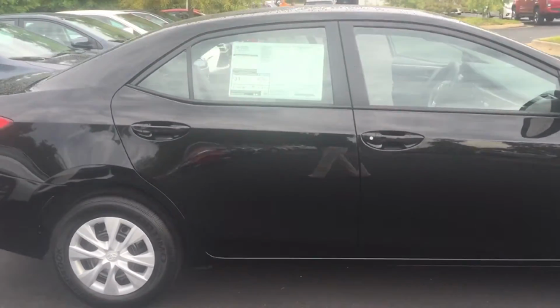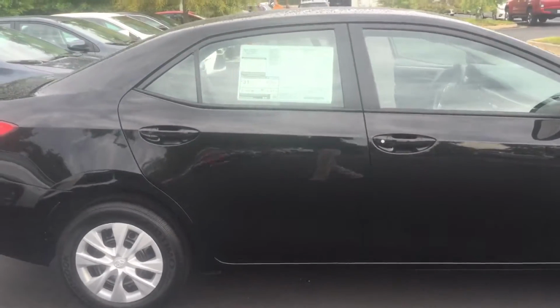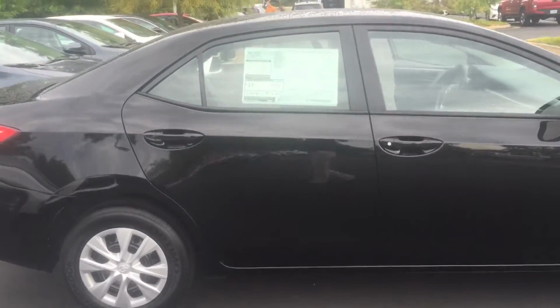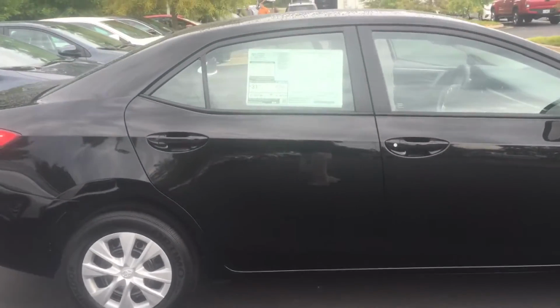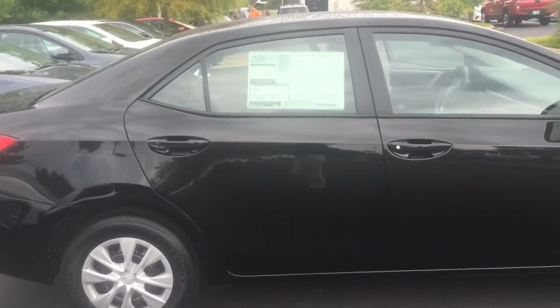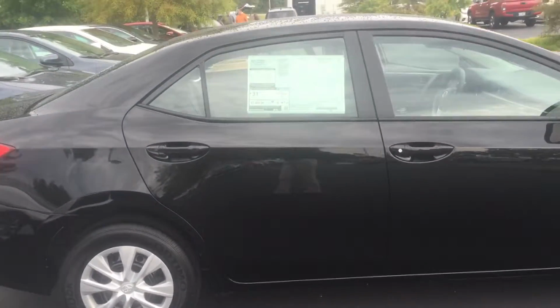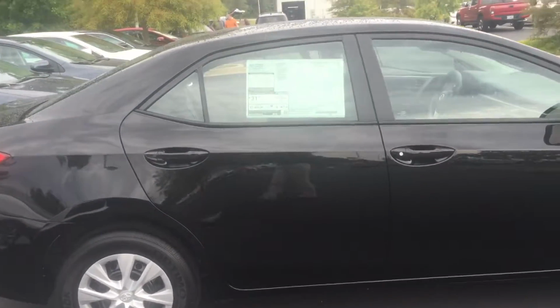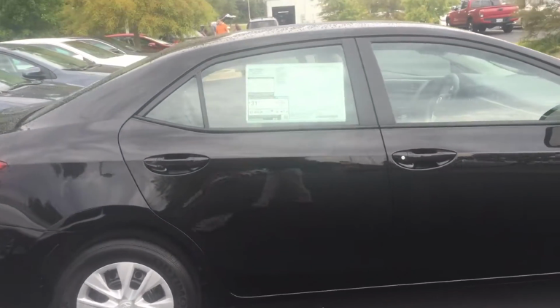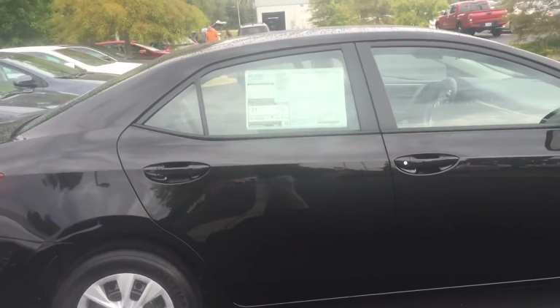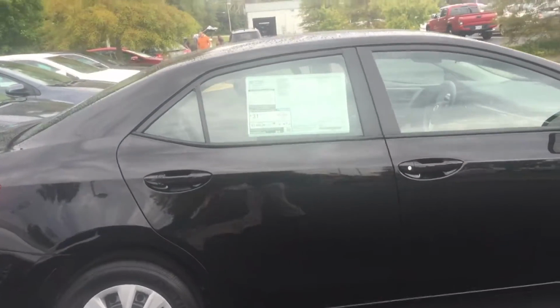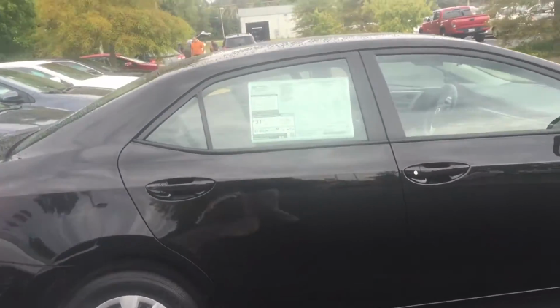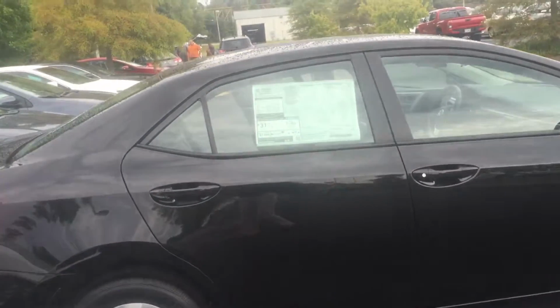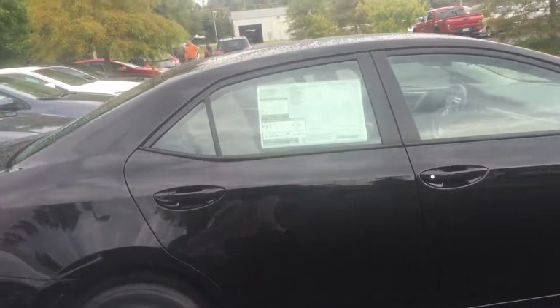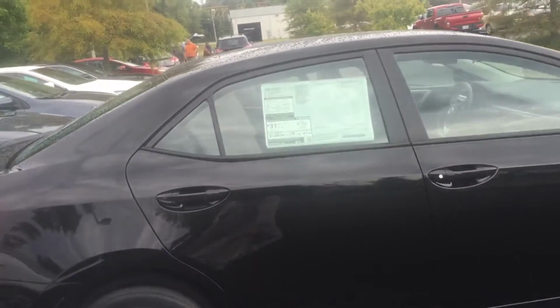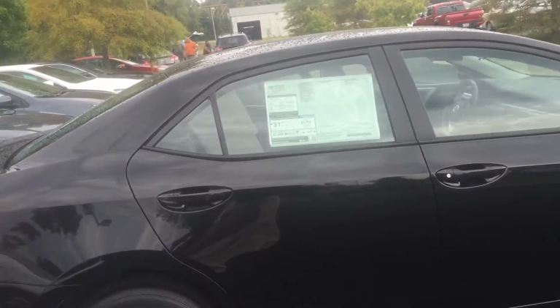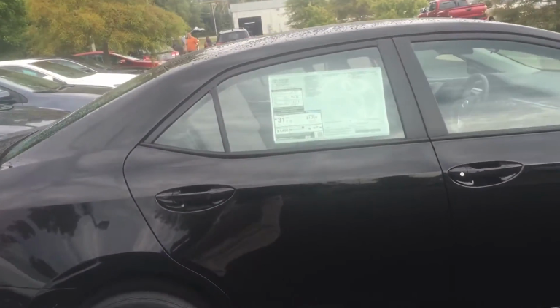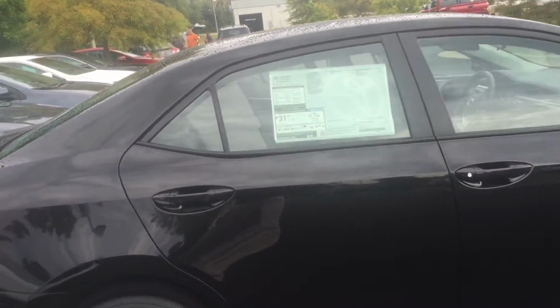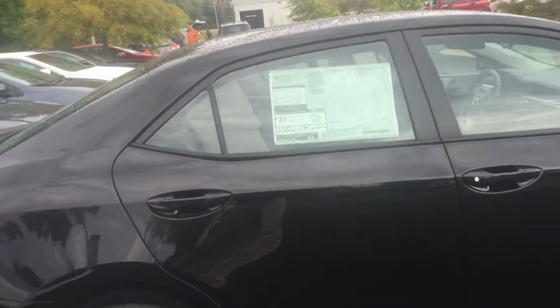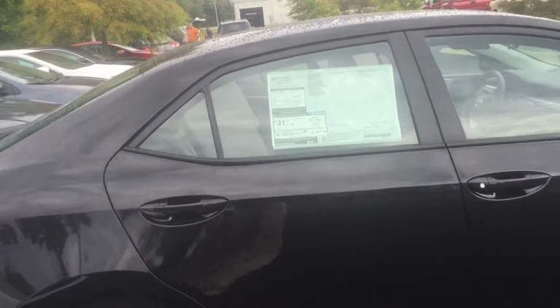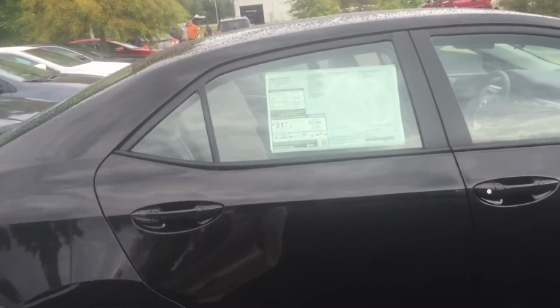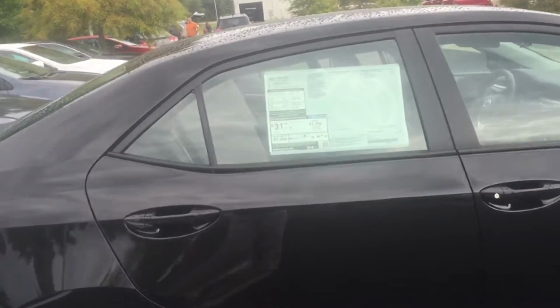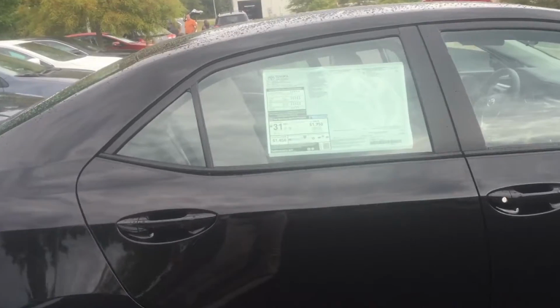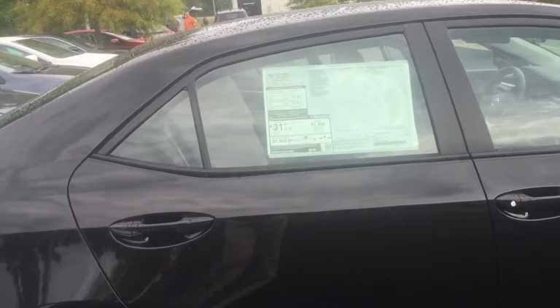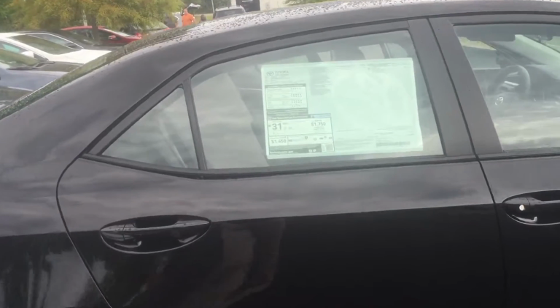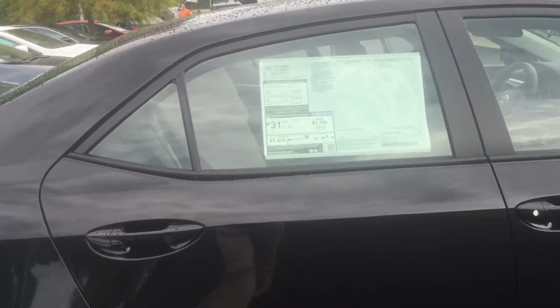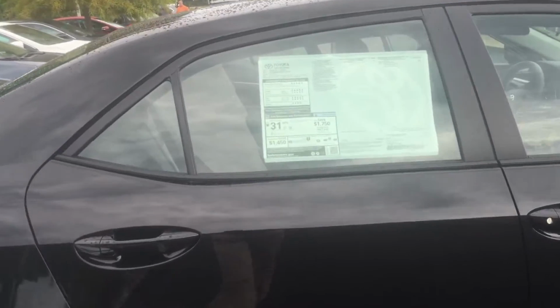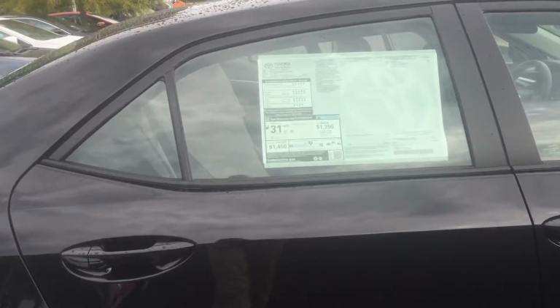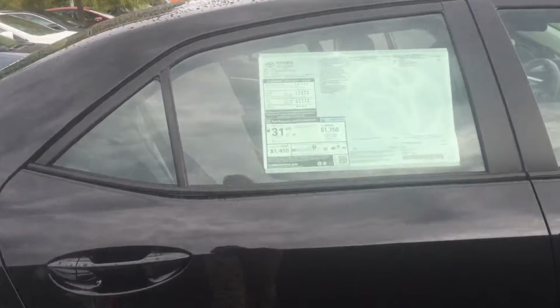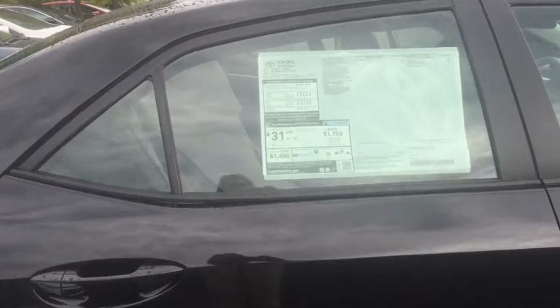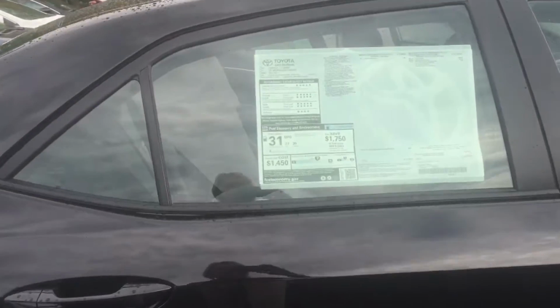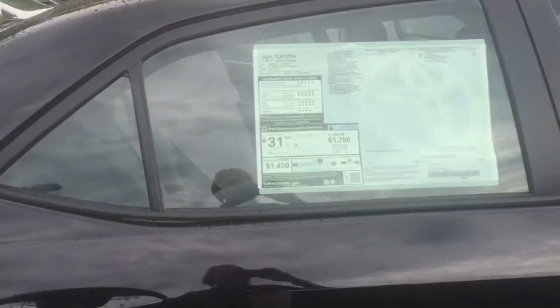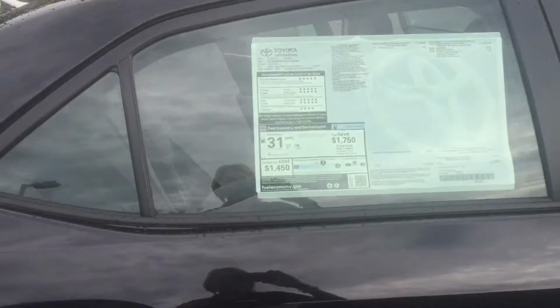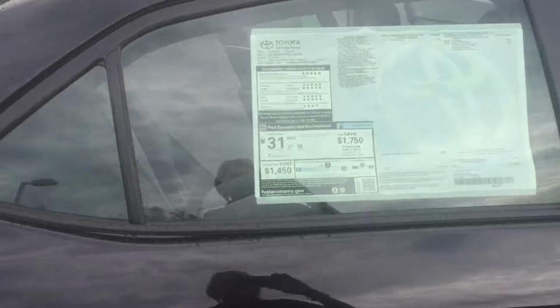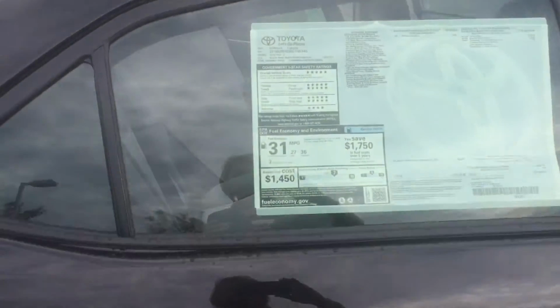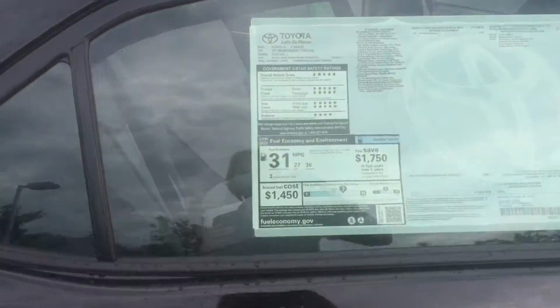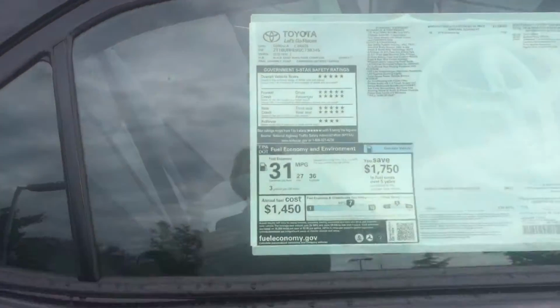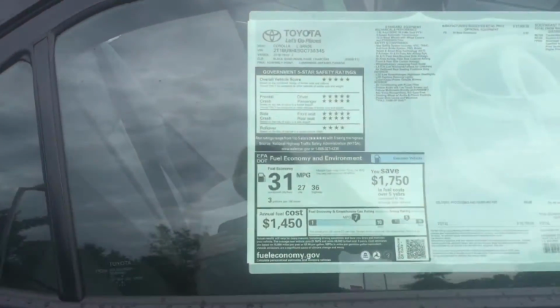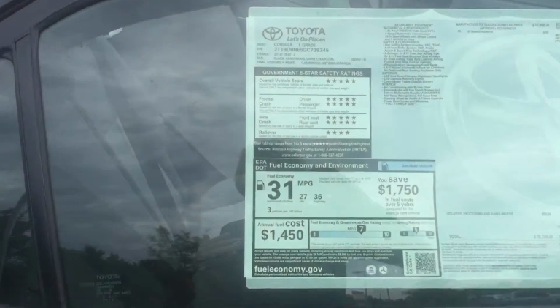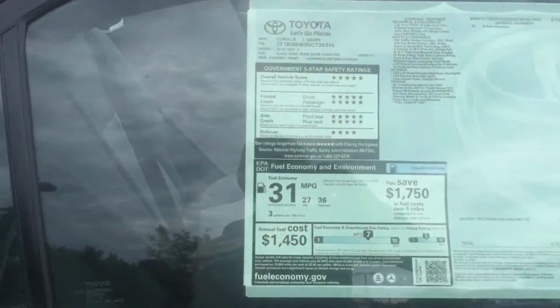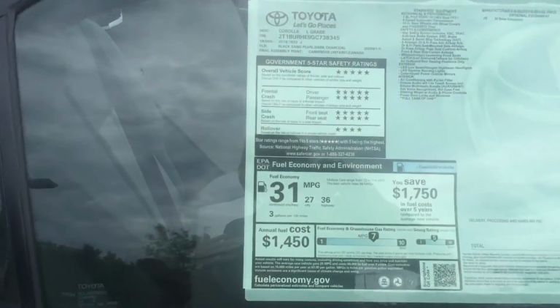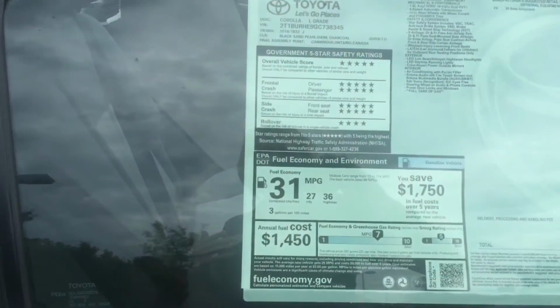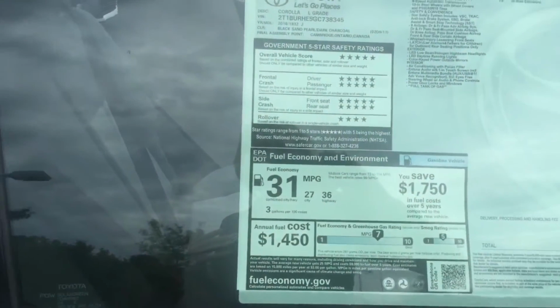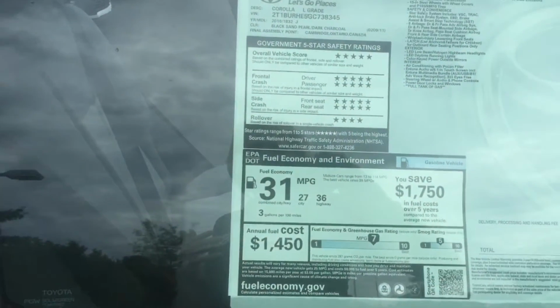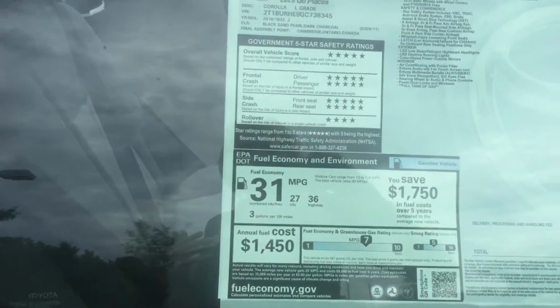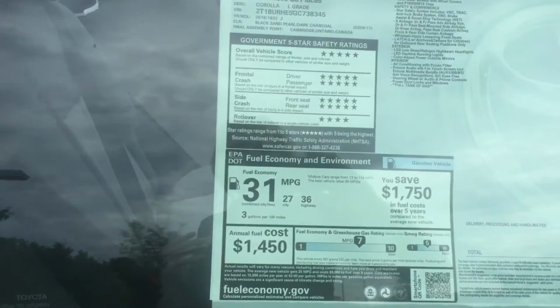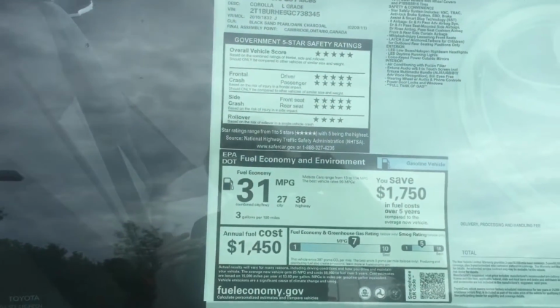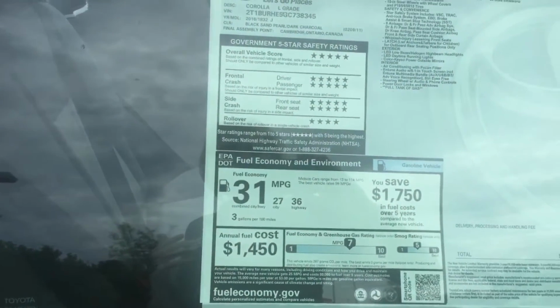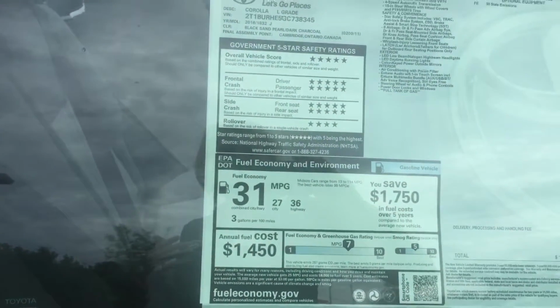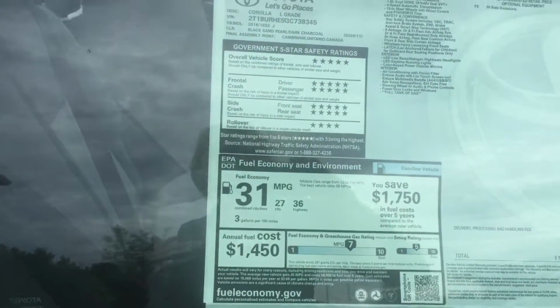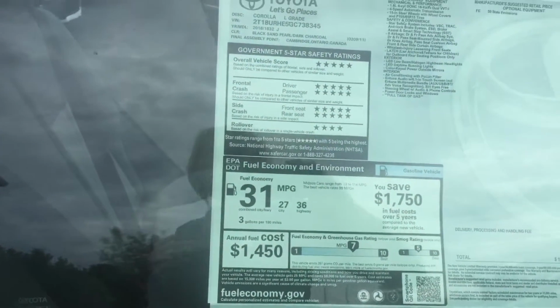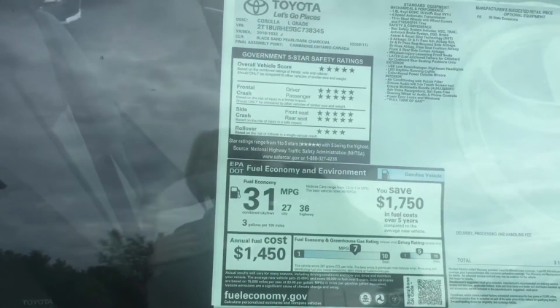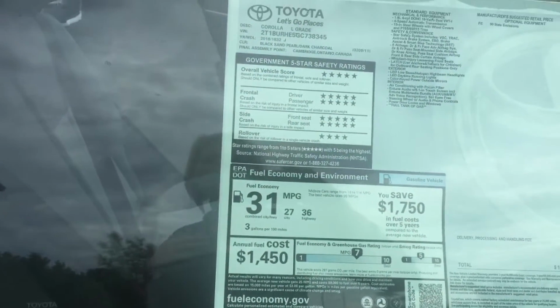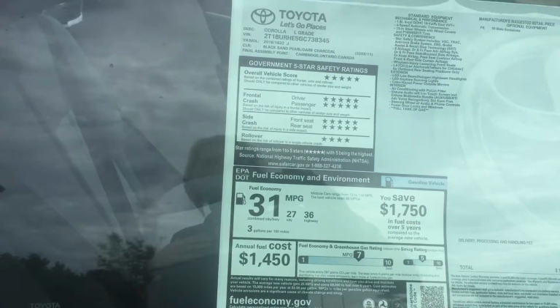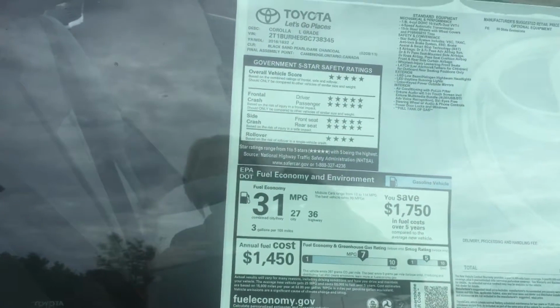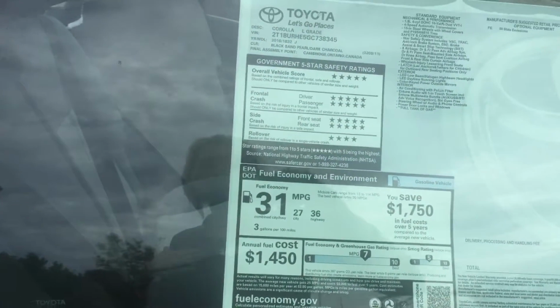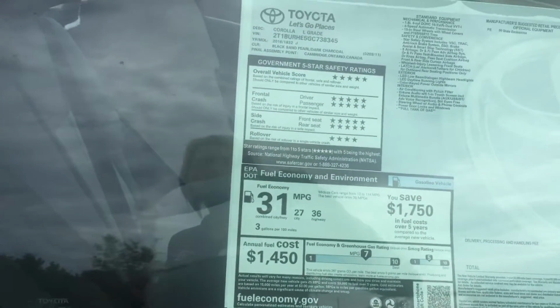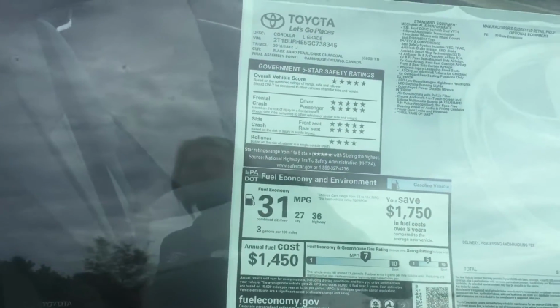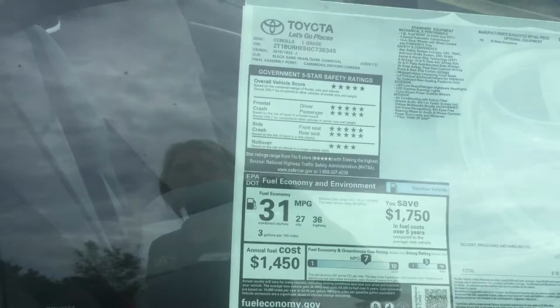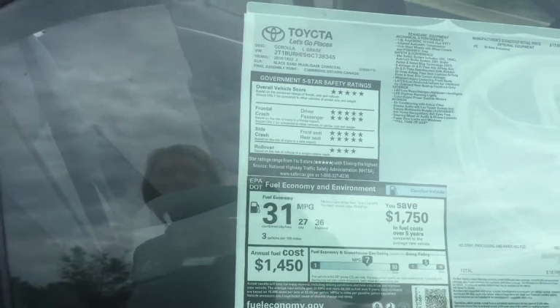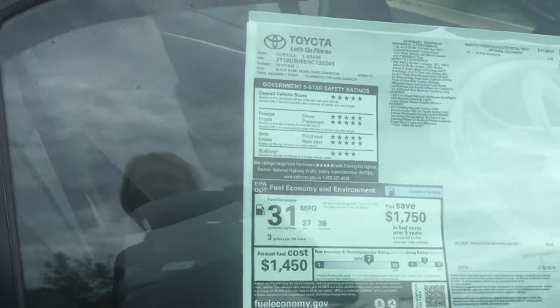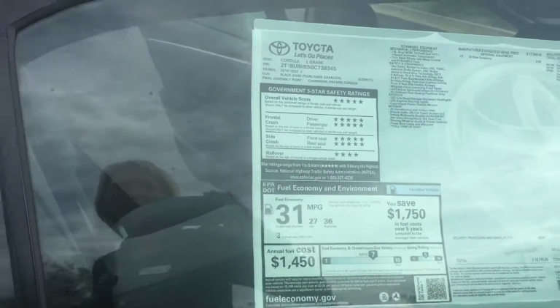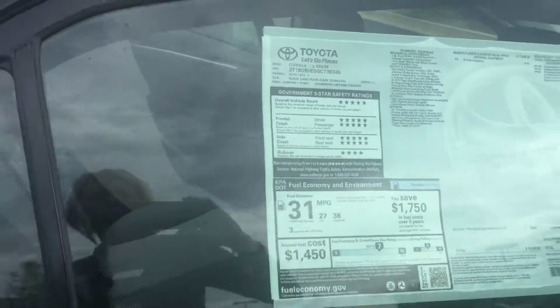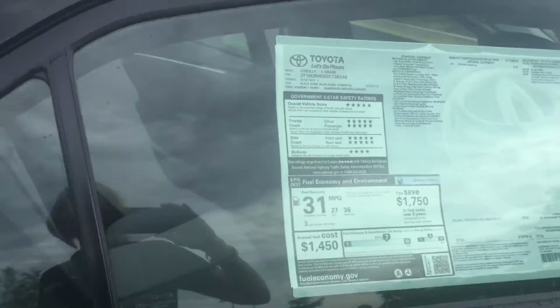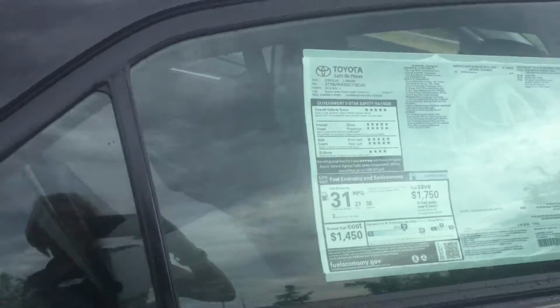The vehicle is excellent on gas mileage. You have 36 highway or 27 city for an average of 31.